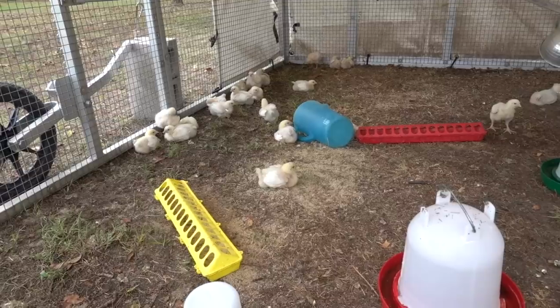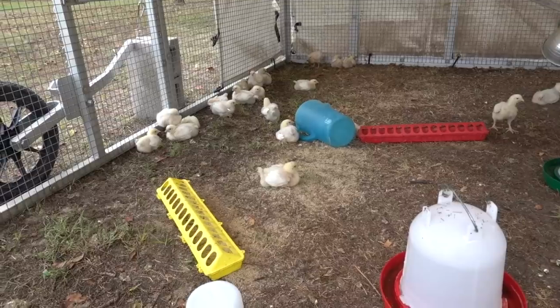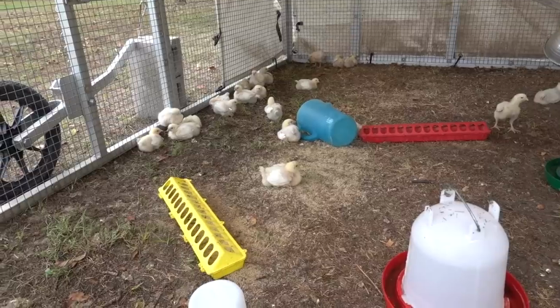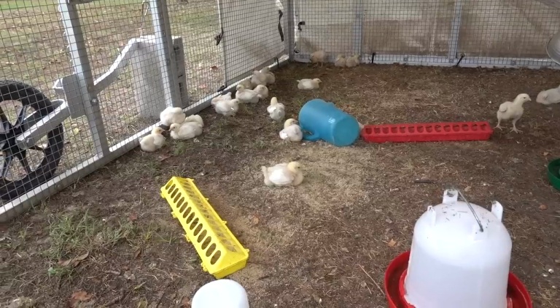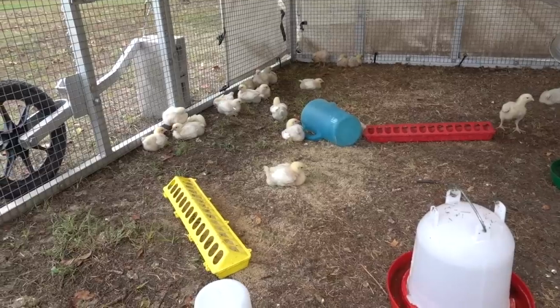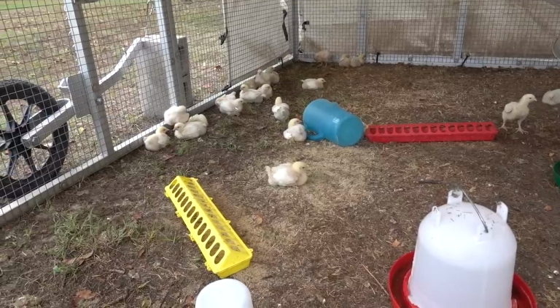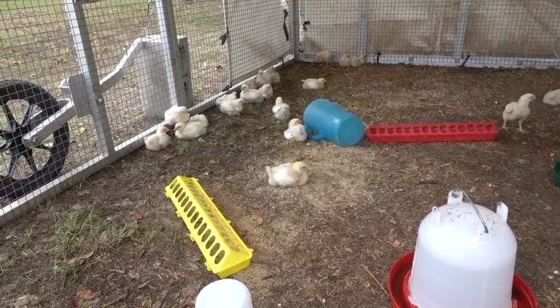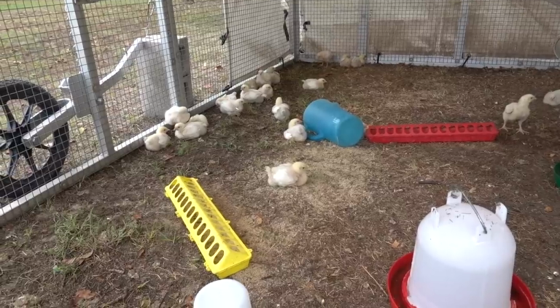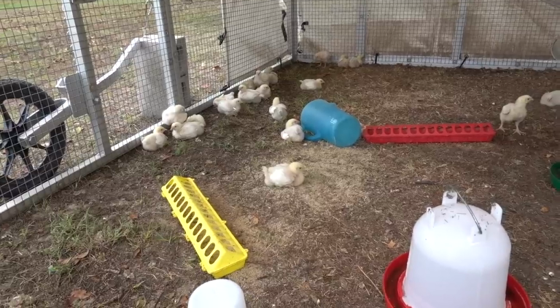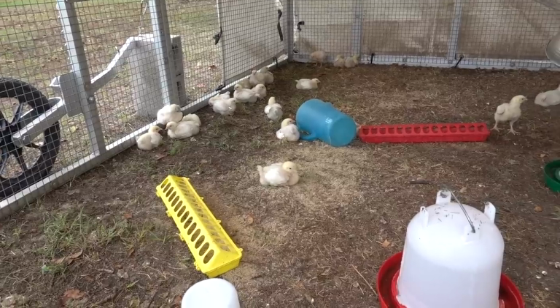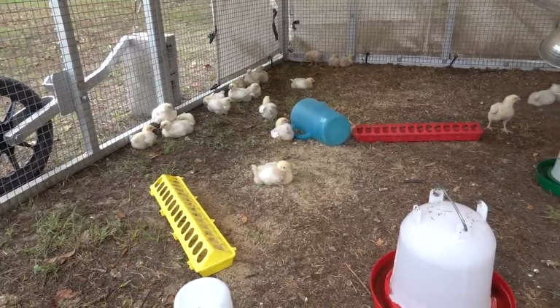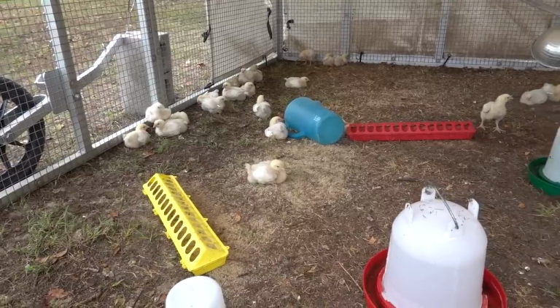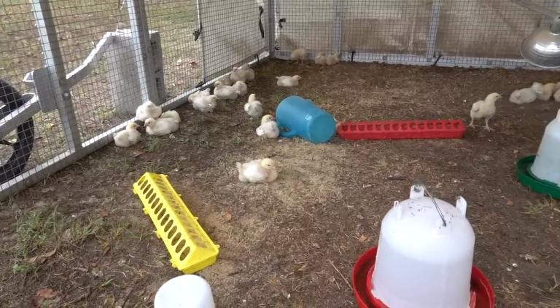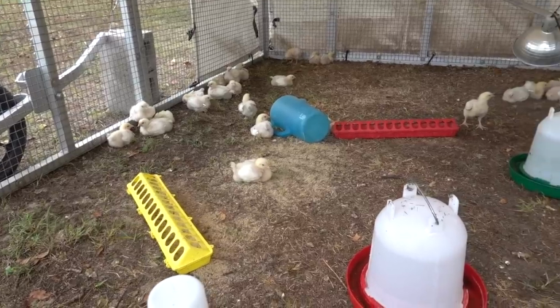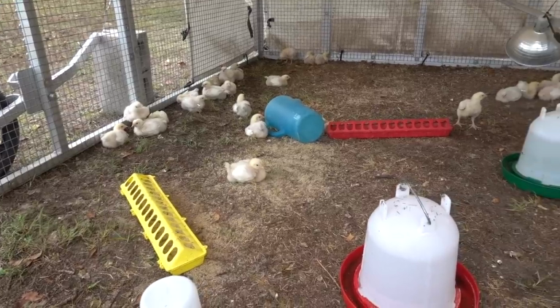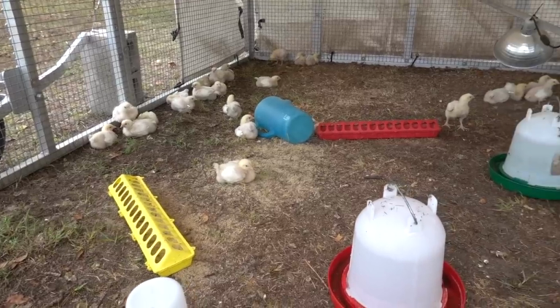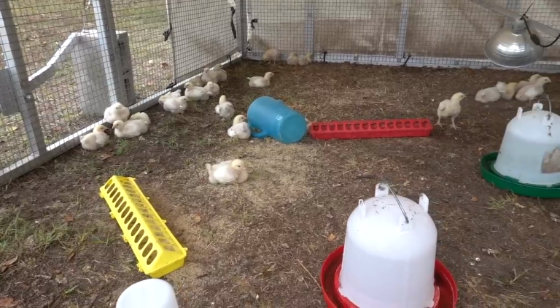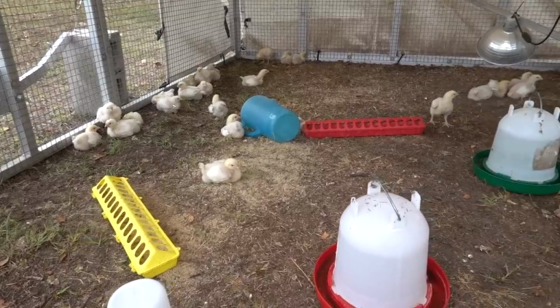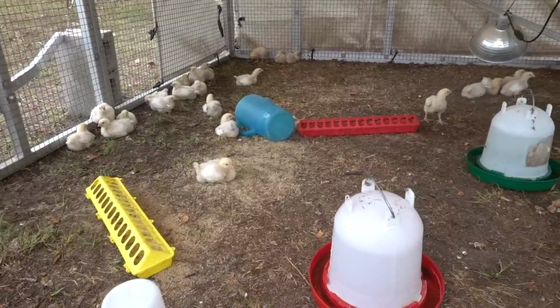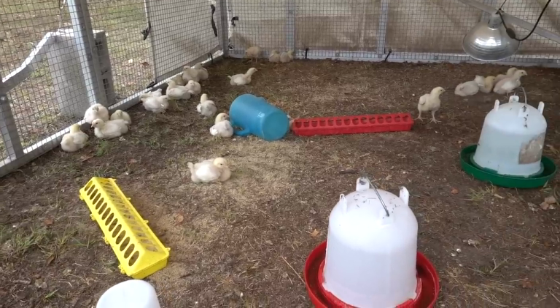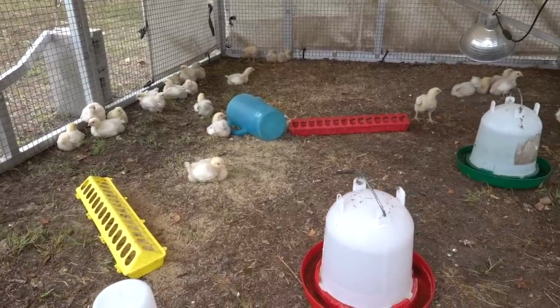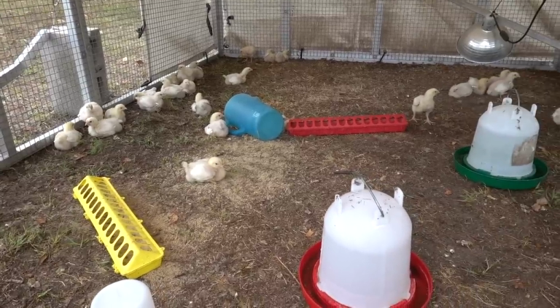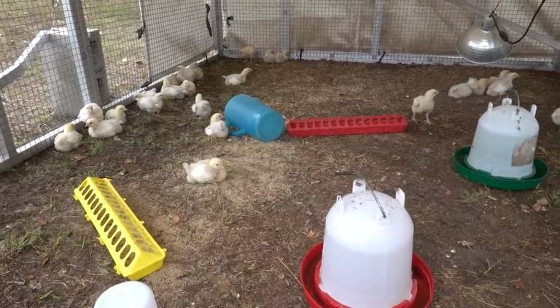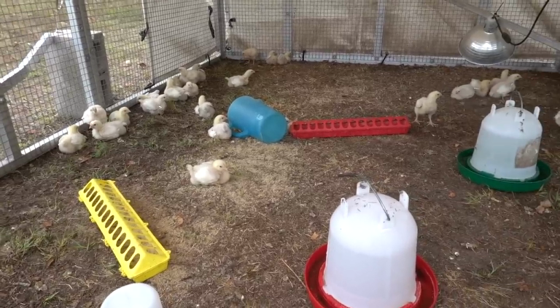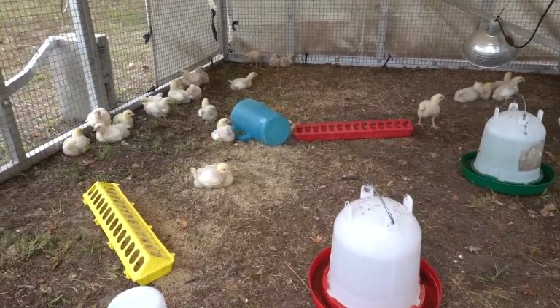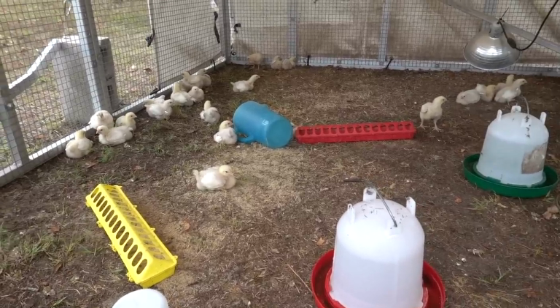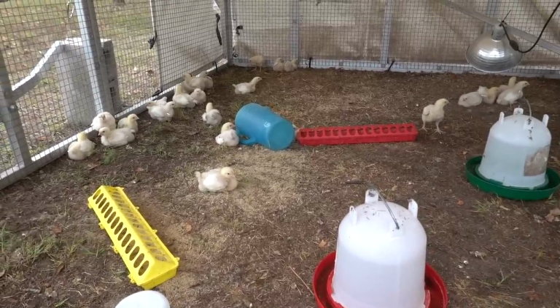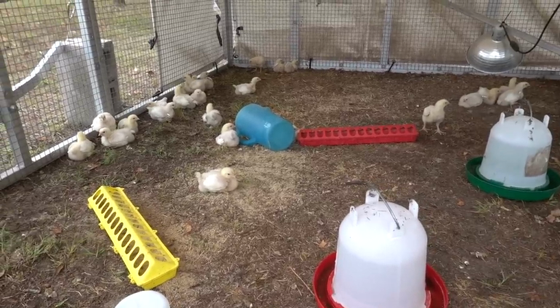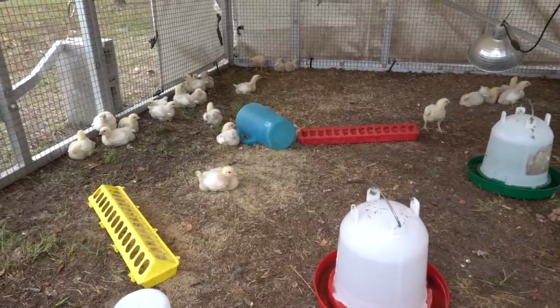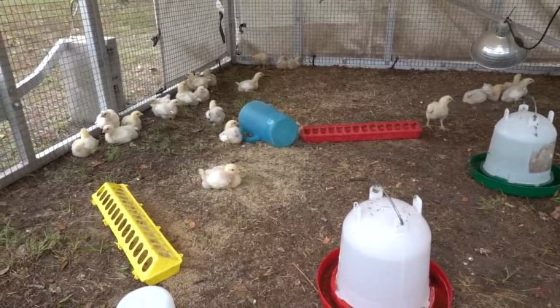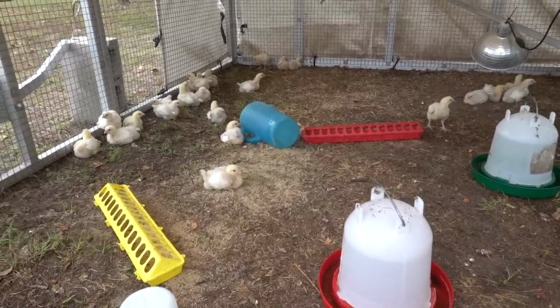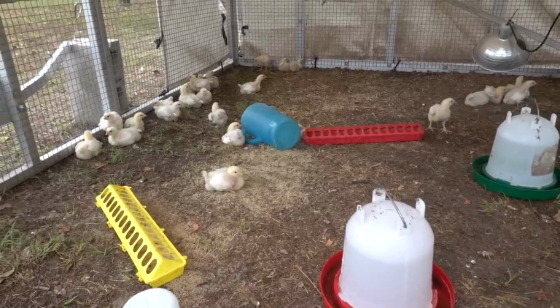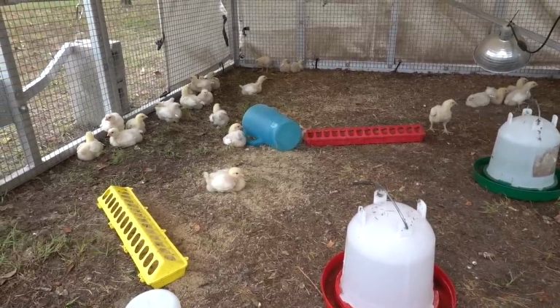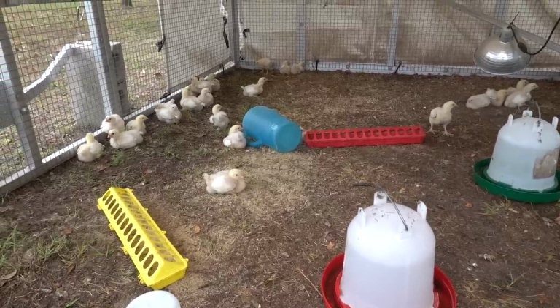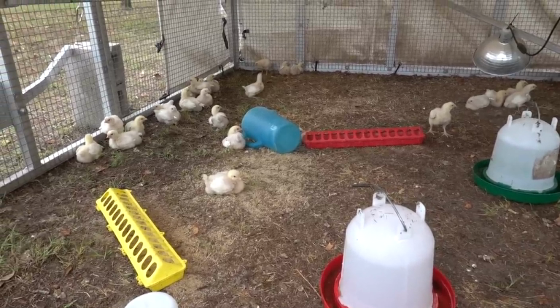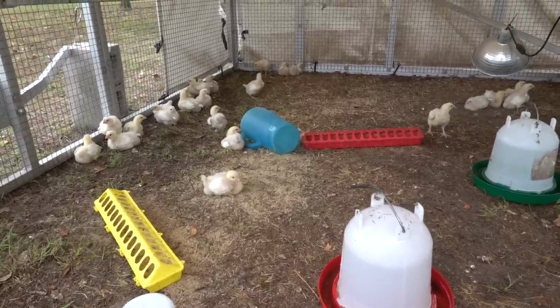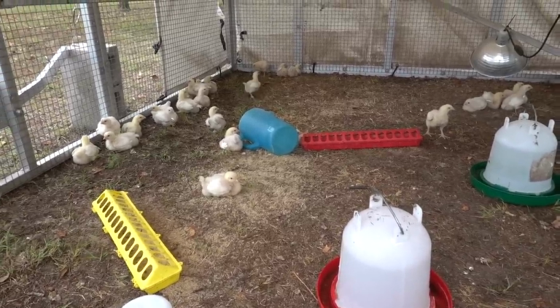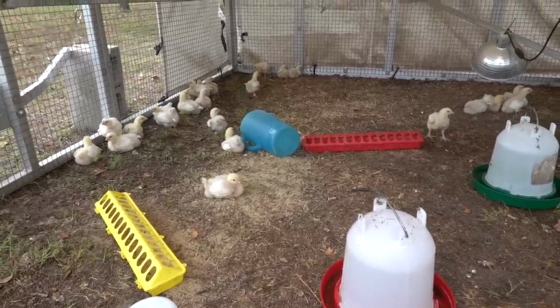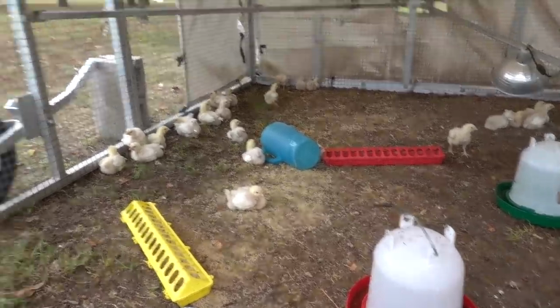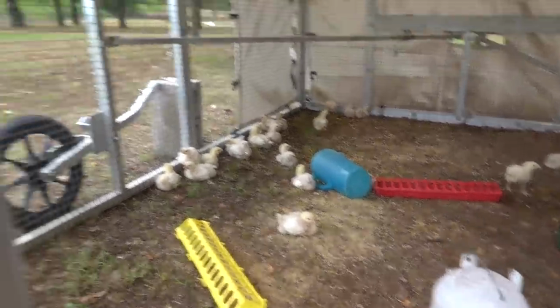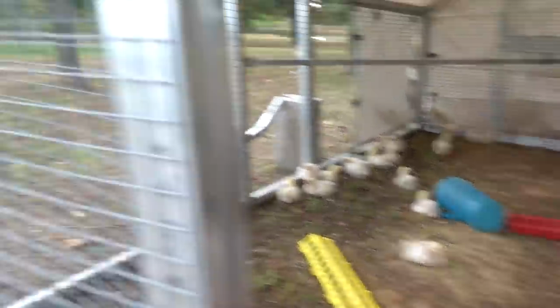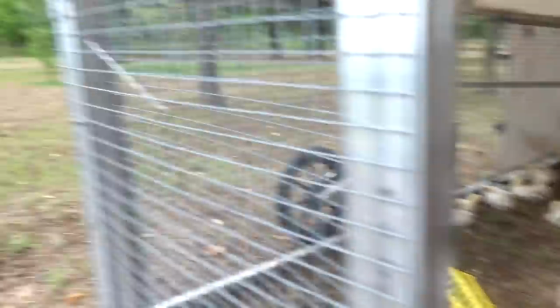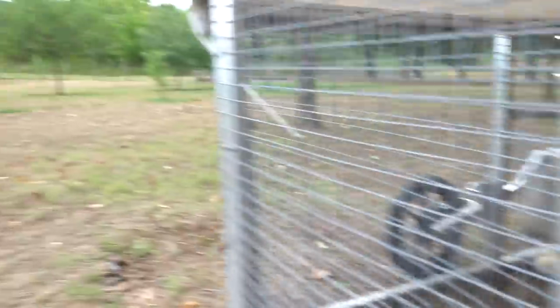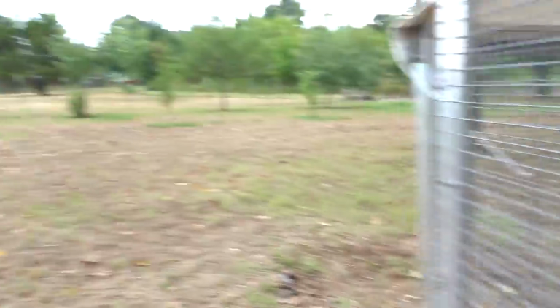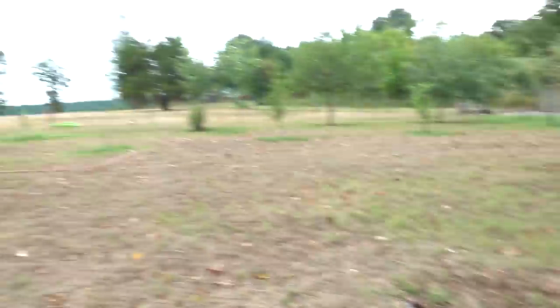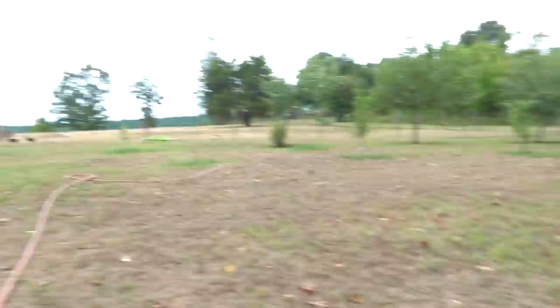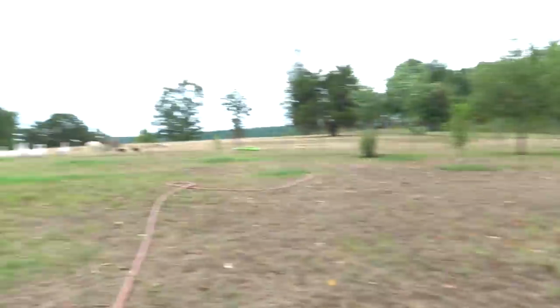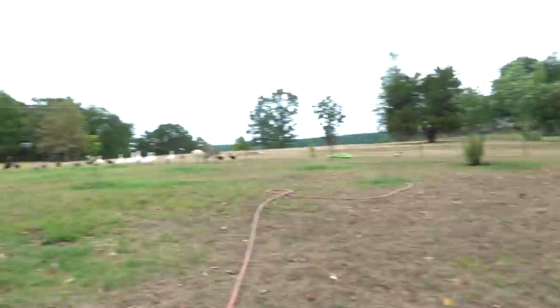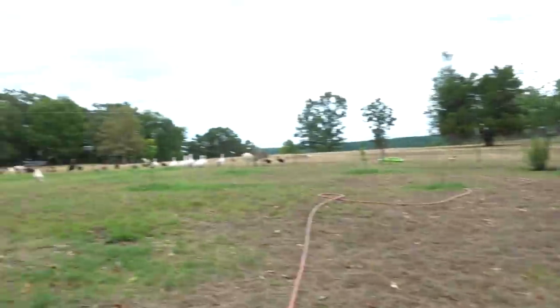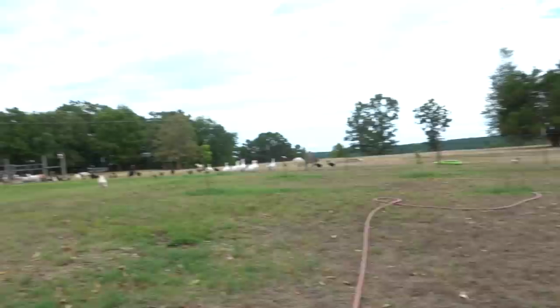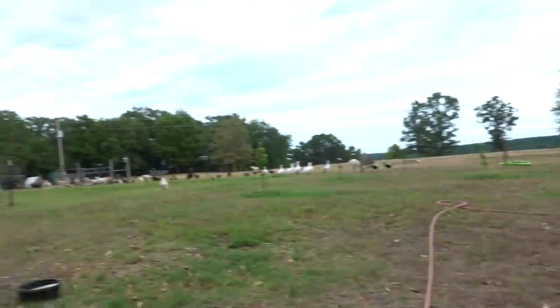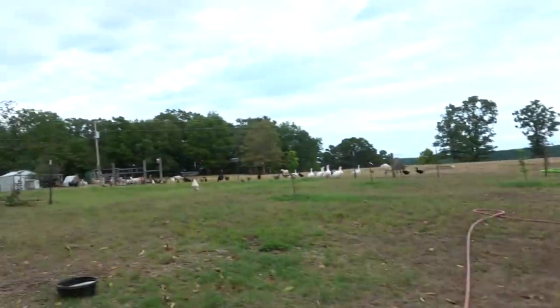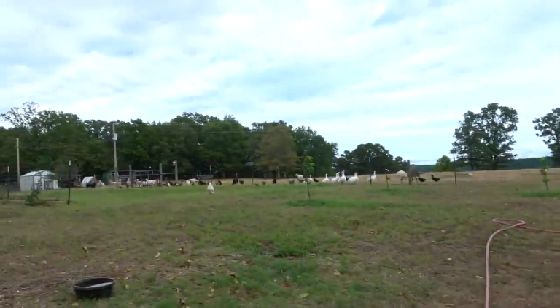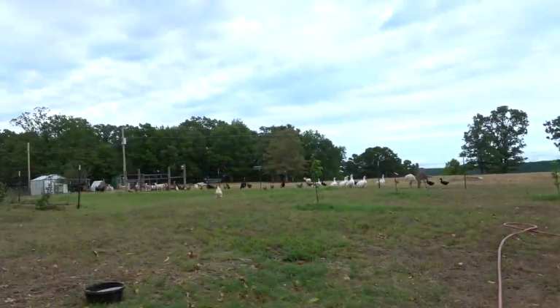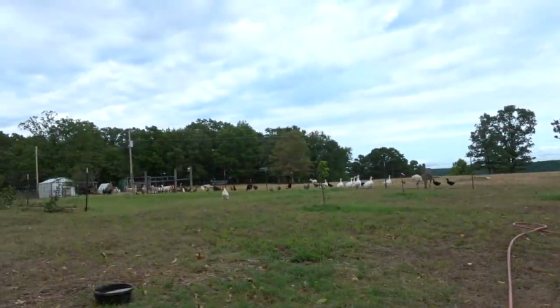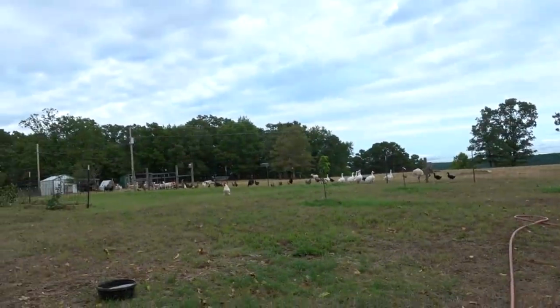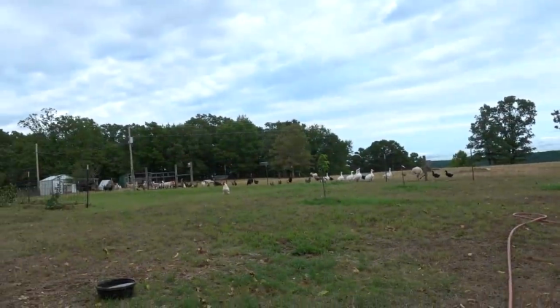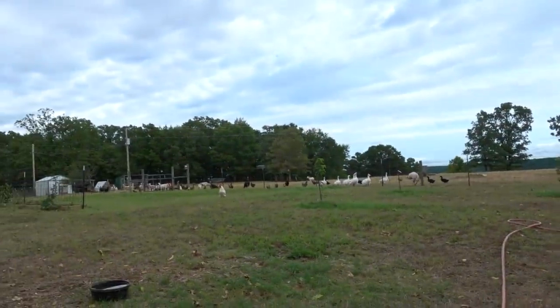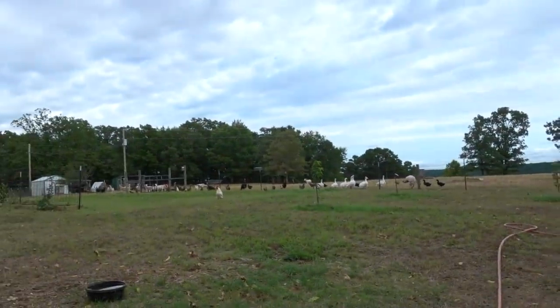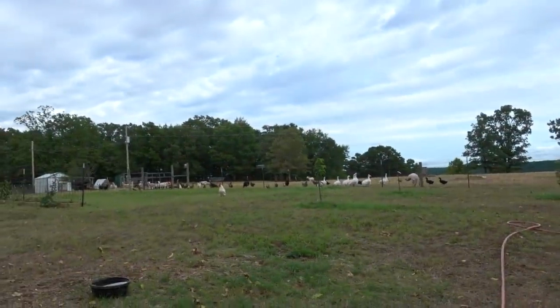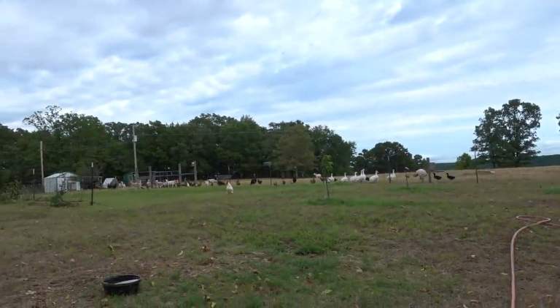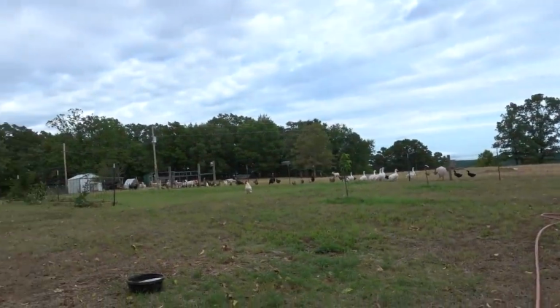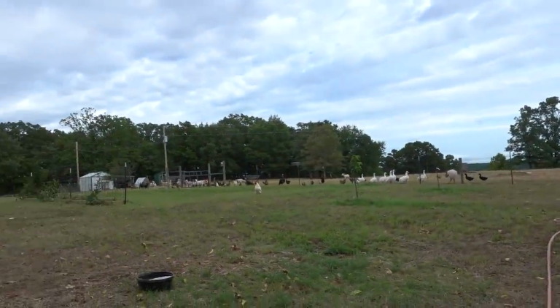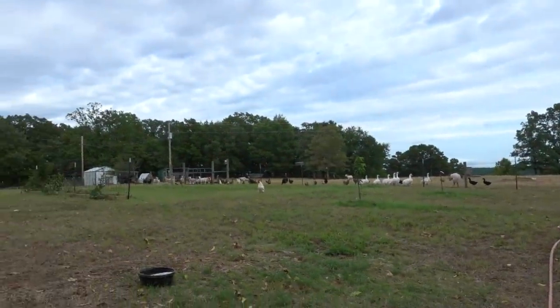Their belly's gonna be swole for sure. I'm going to get their feed filled up, and then we'll go take care of all these noisy animals over there.